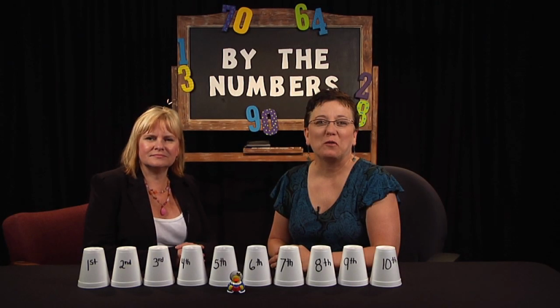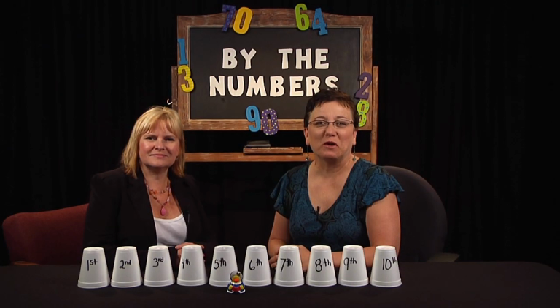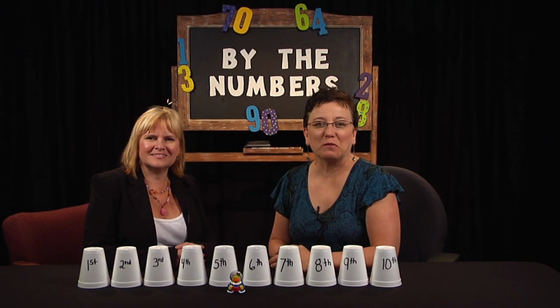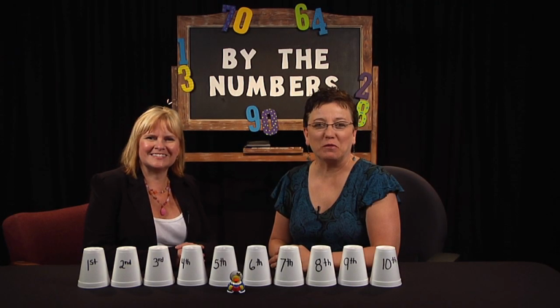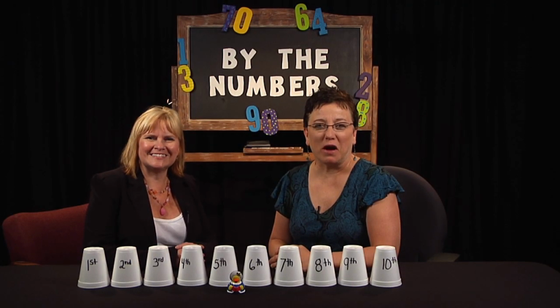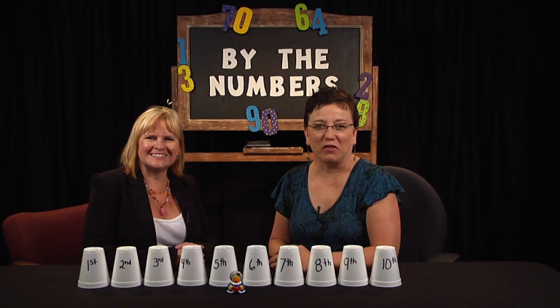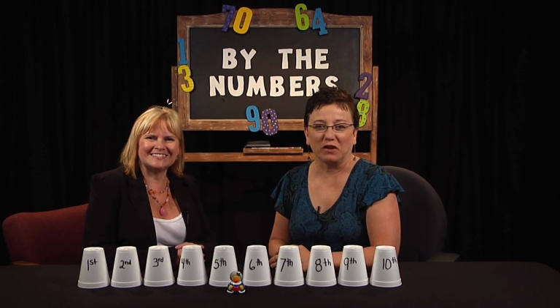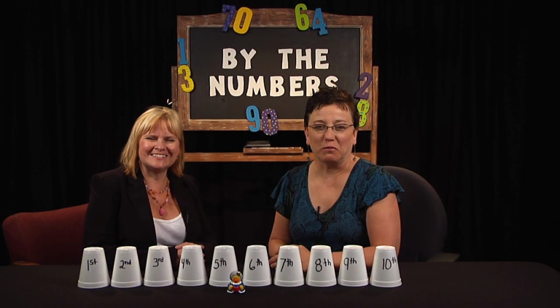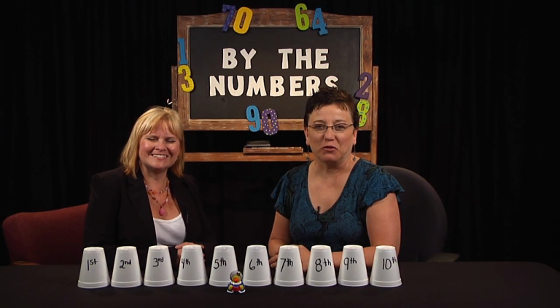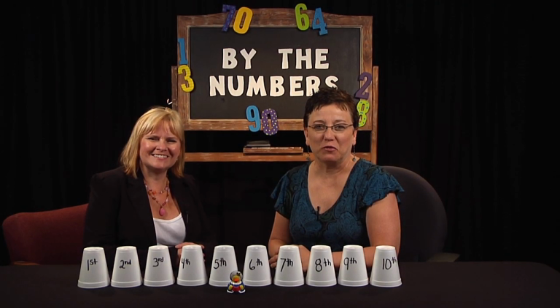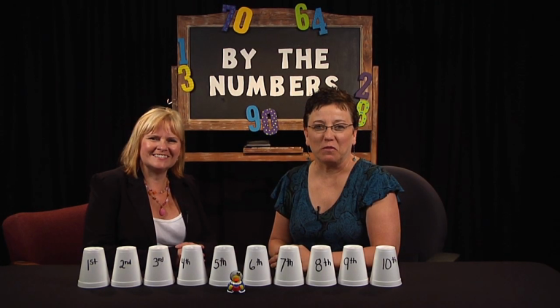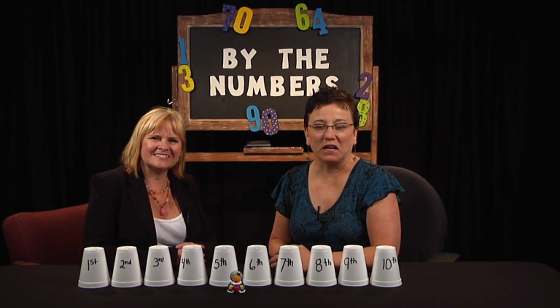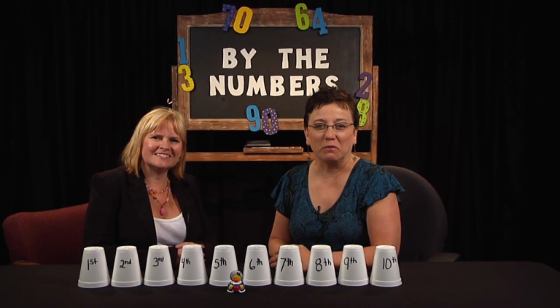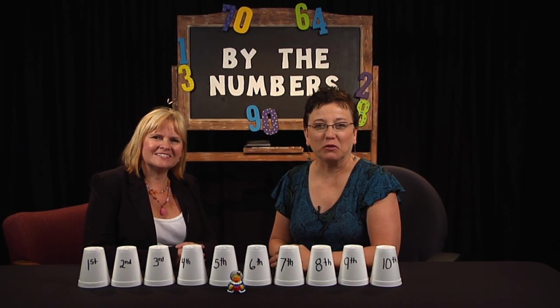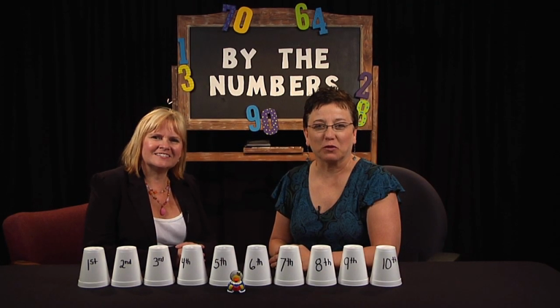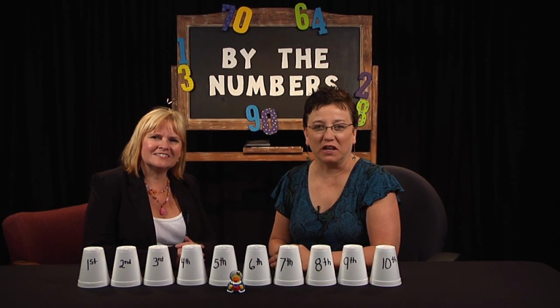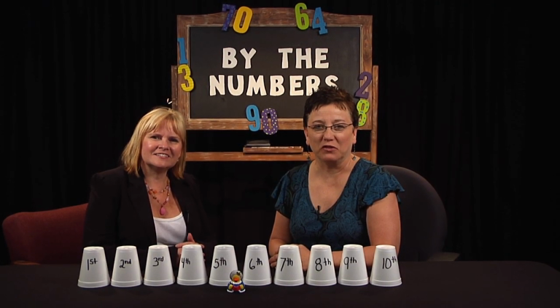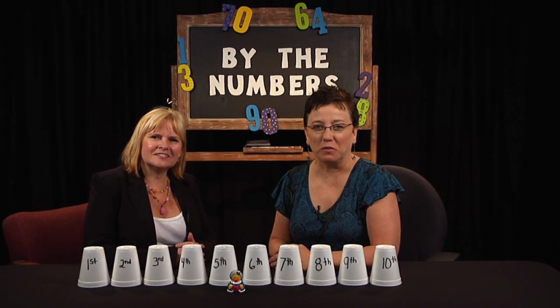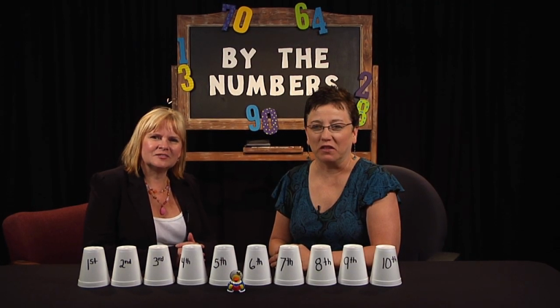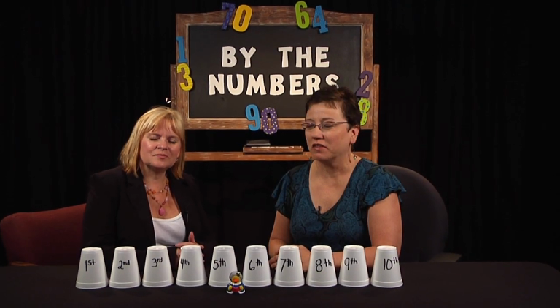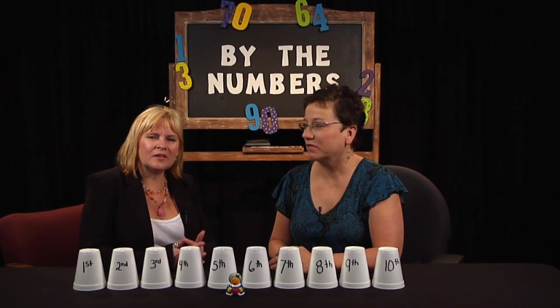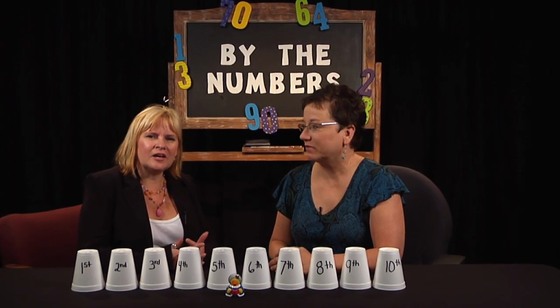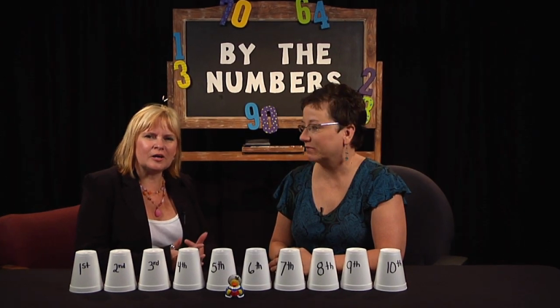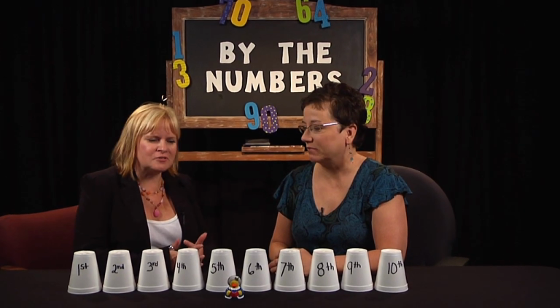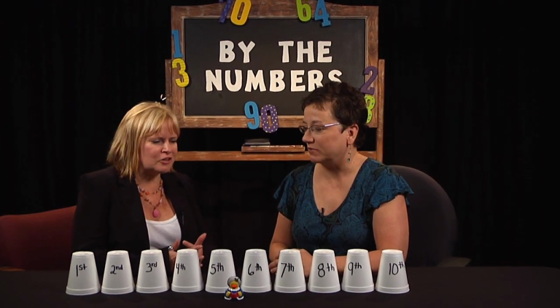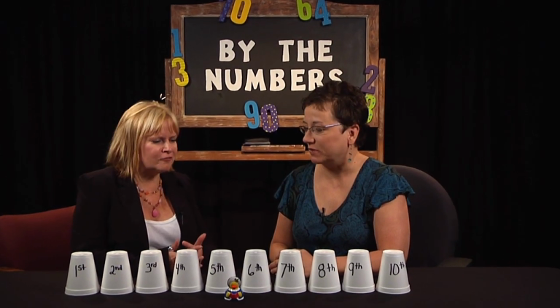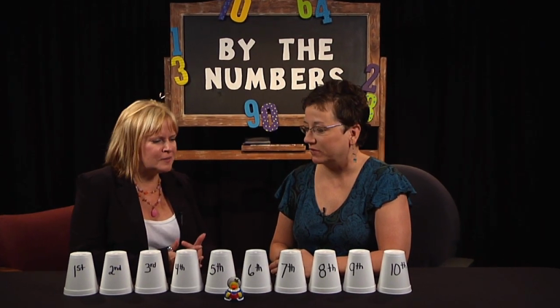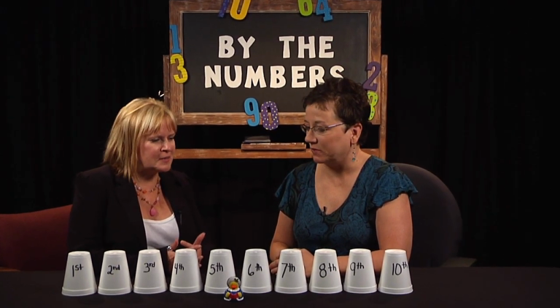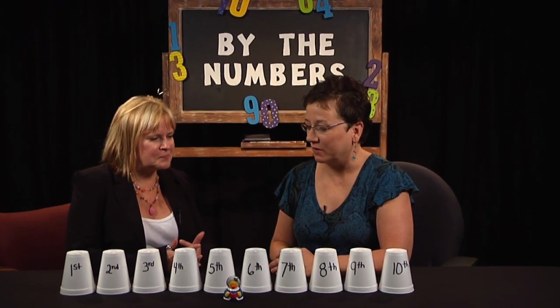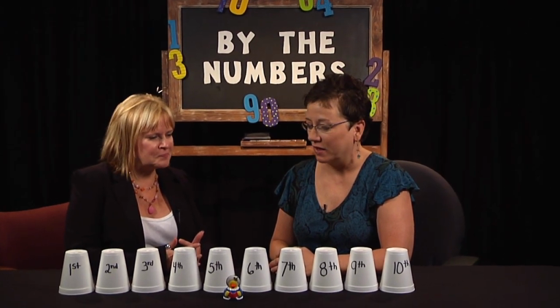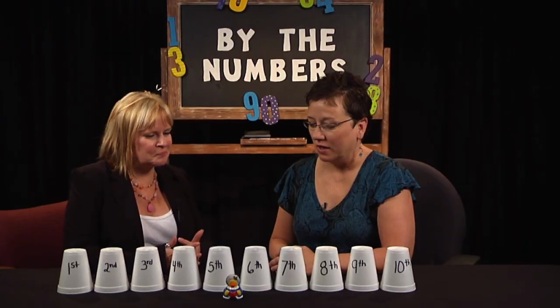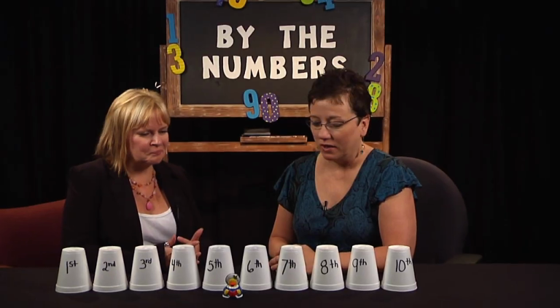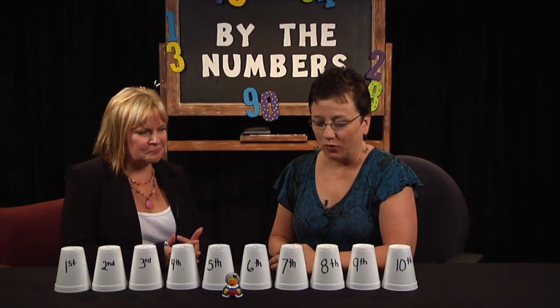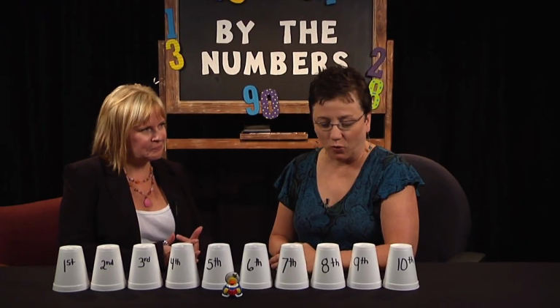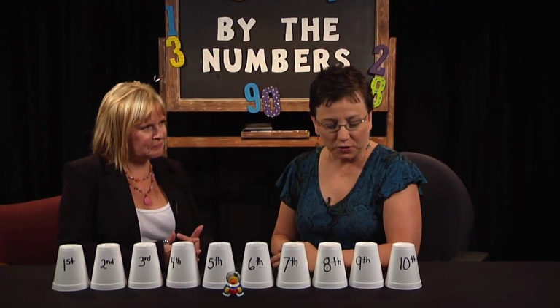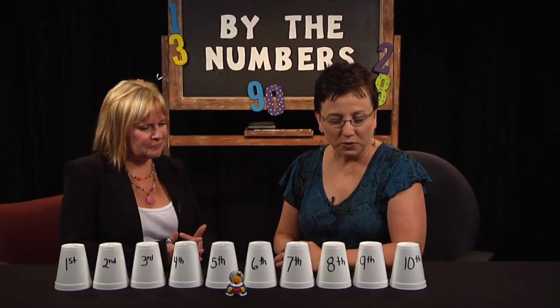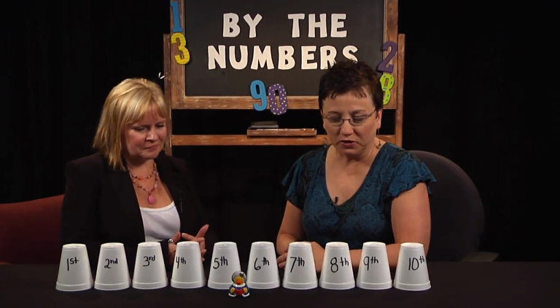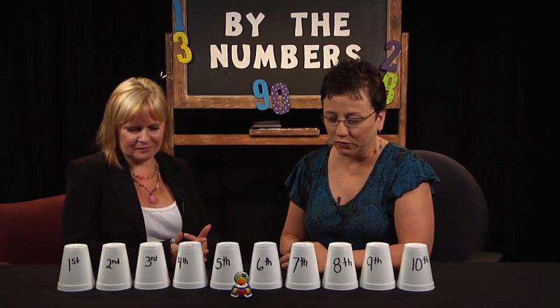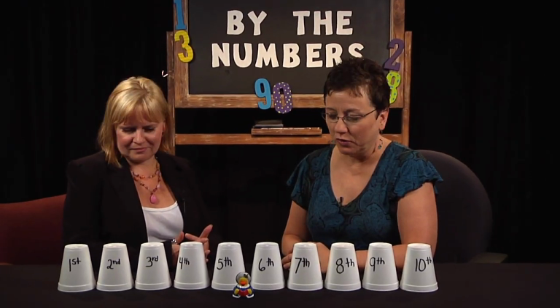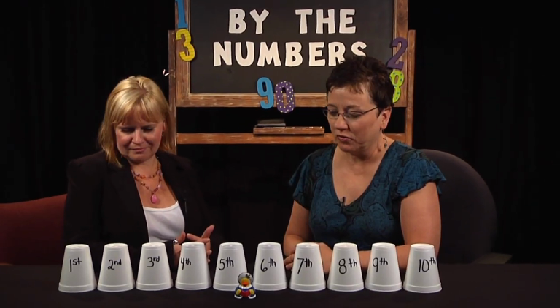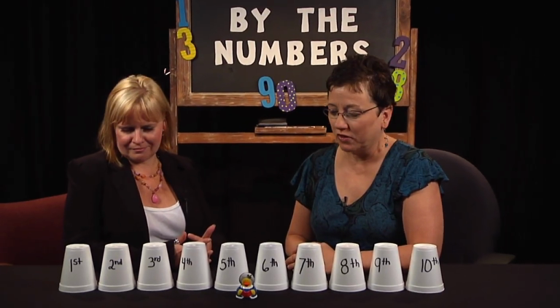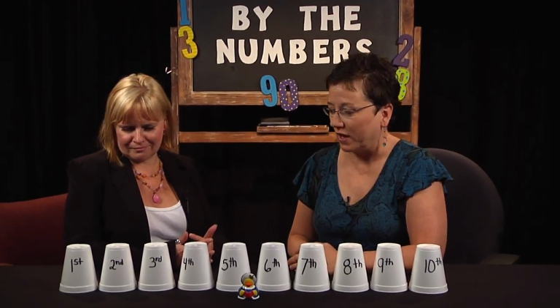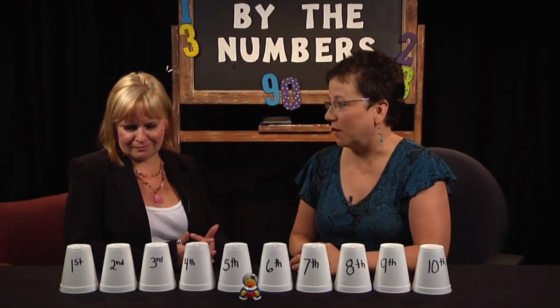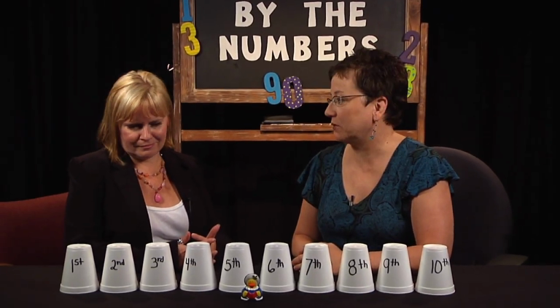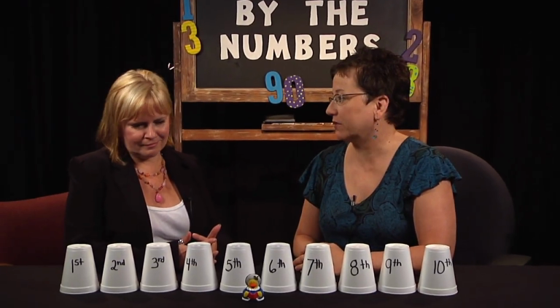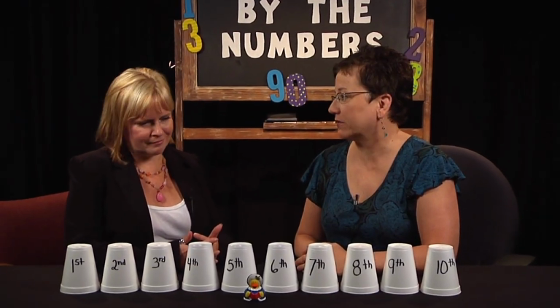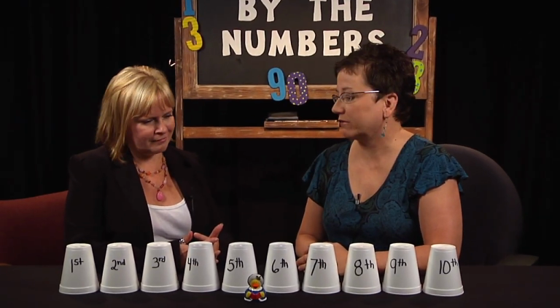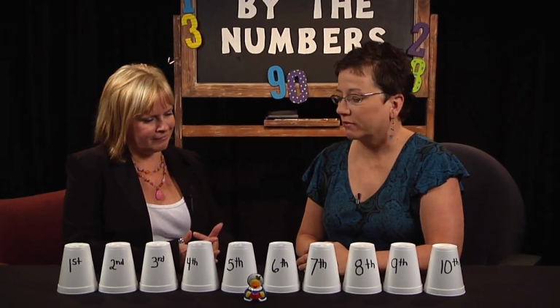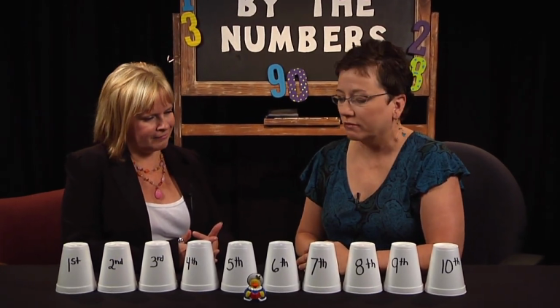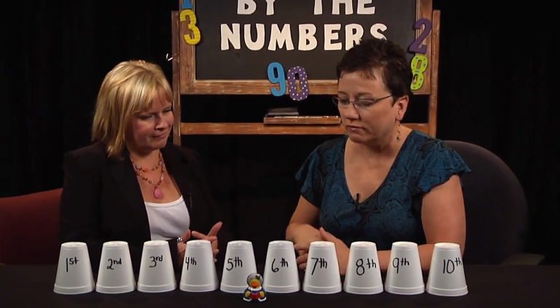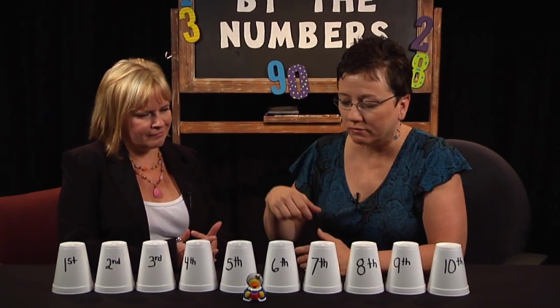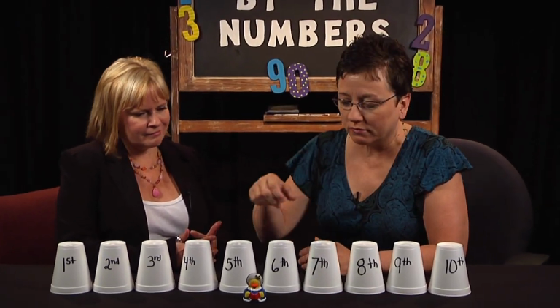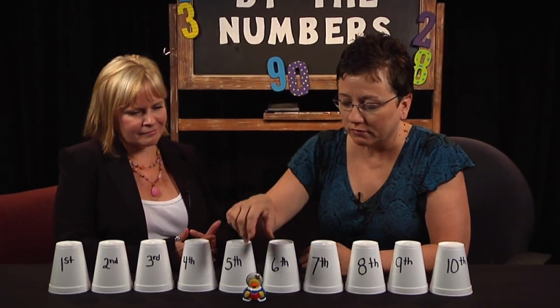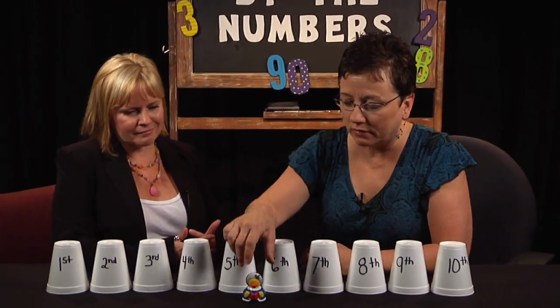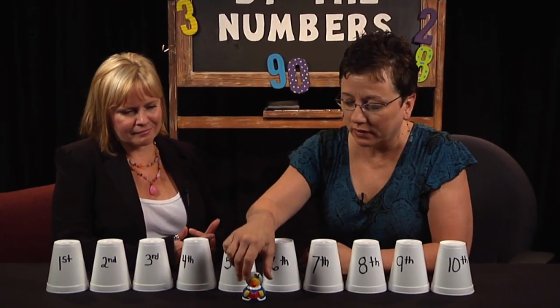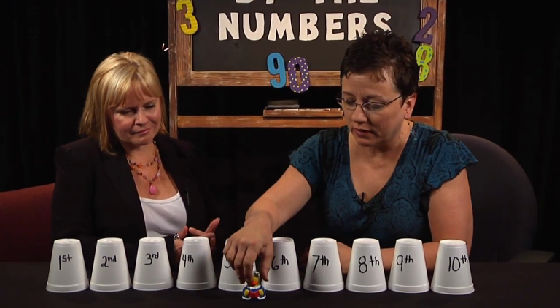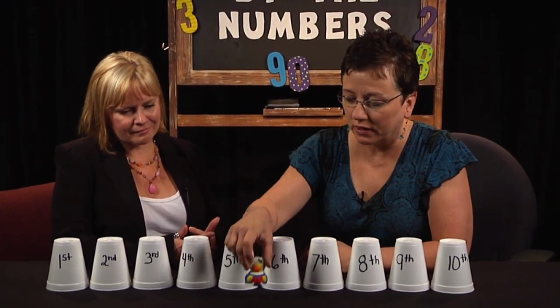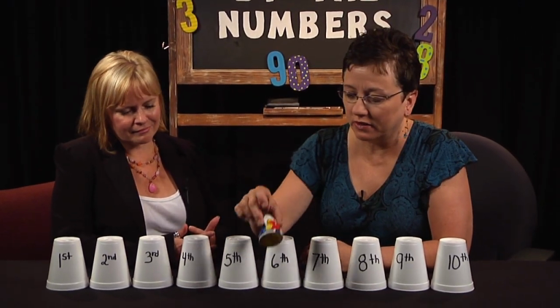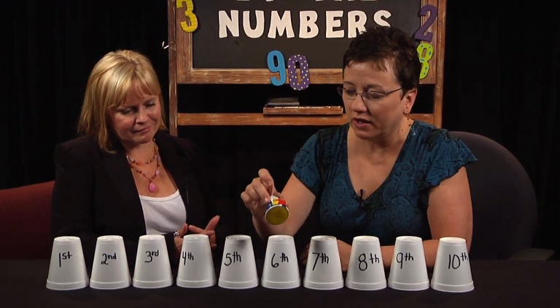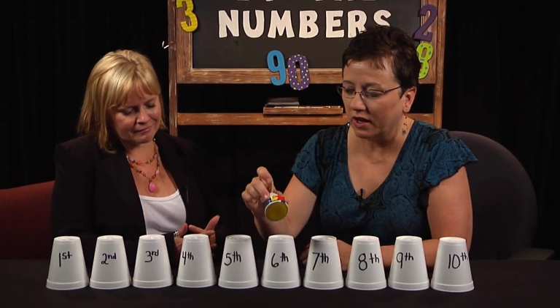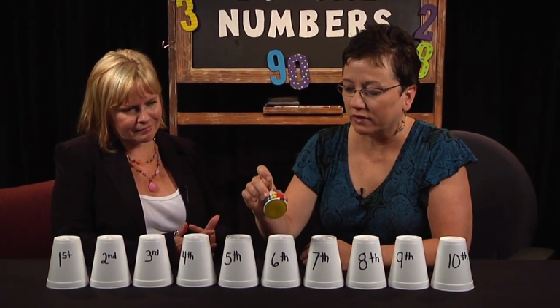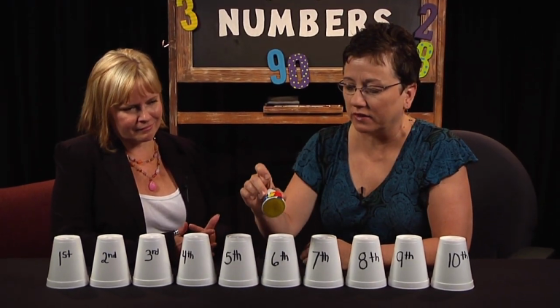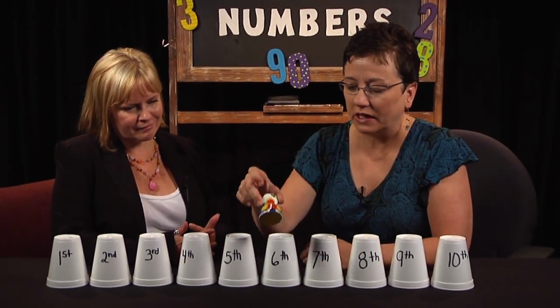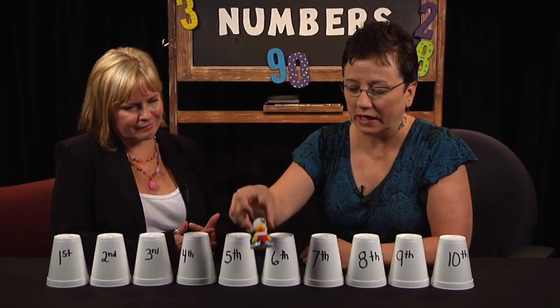Welcome to By the Numbers. My name is Renee Smith. And I'm Michelle Fleming. What are we doing with cups and a duck today?